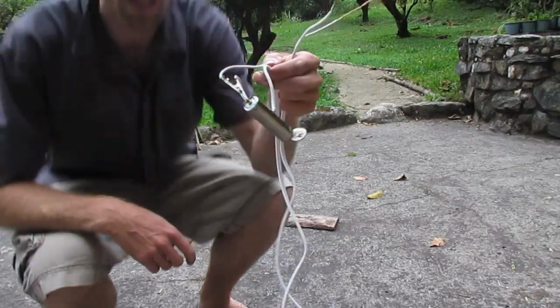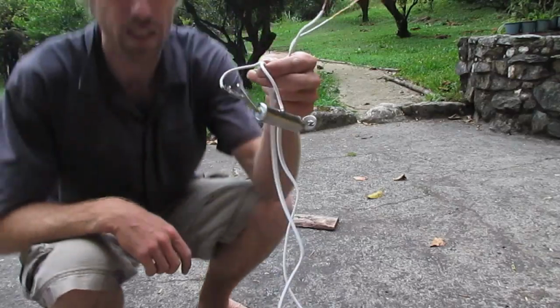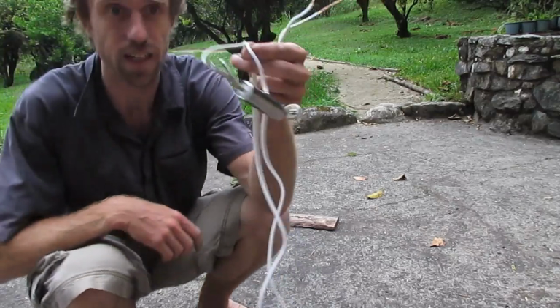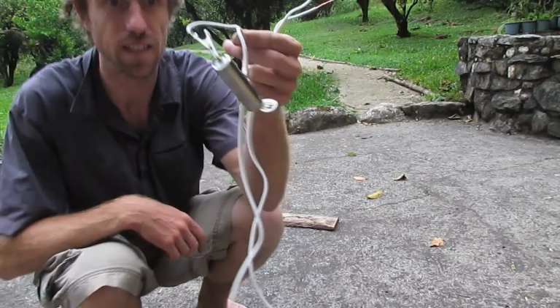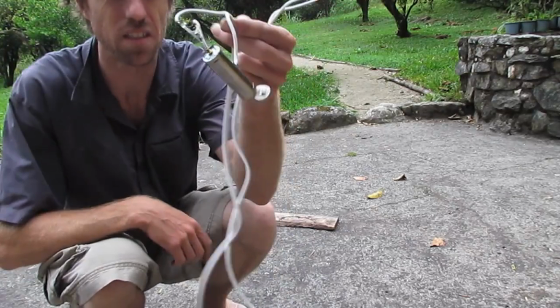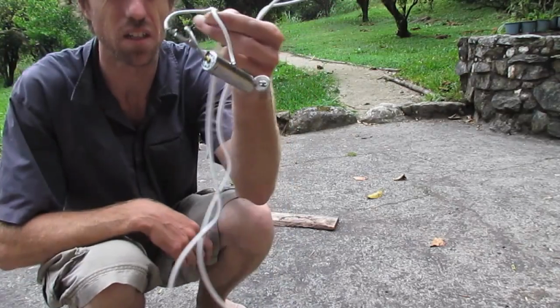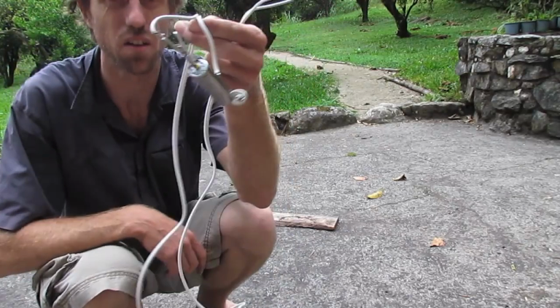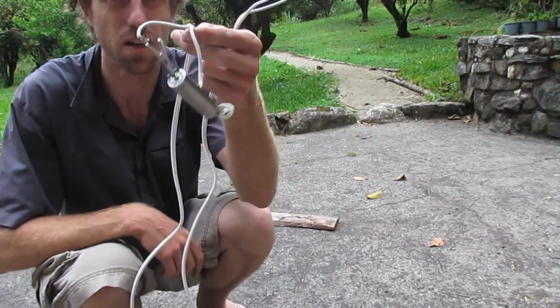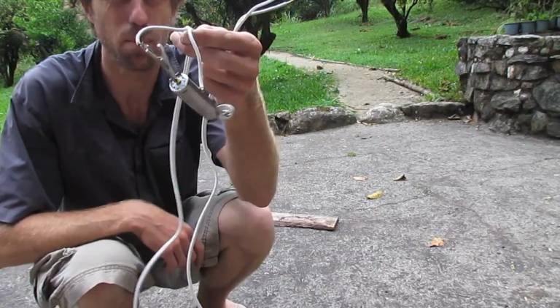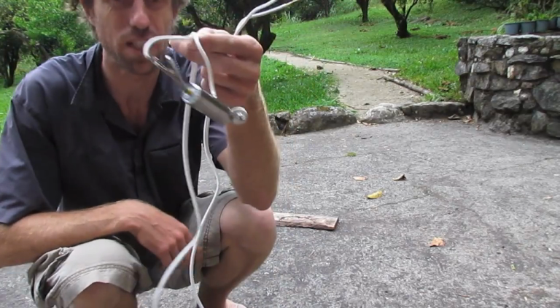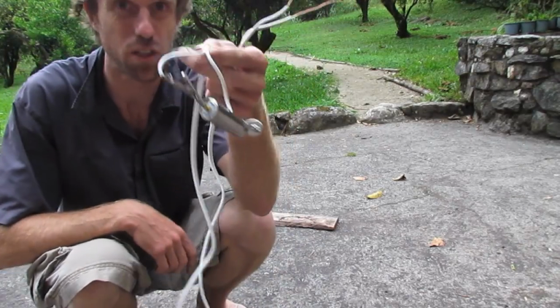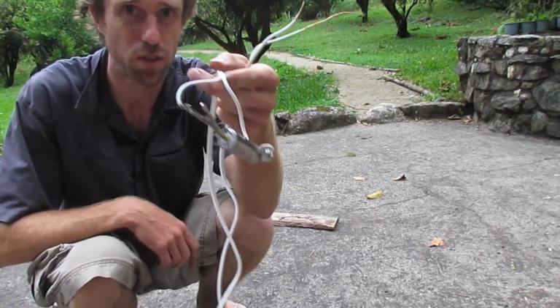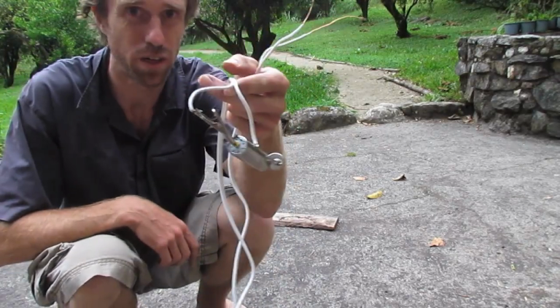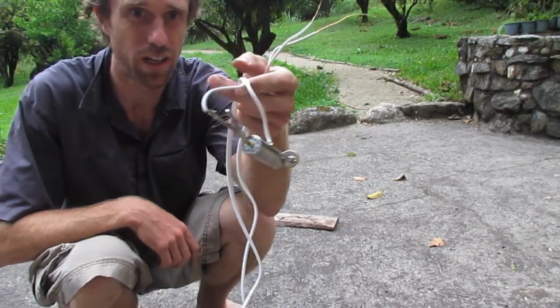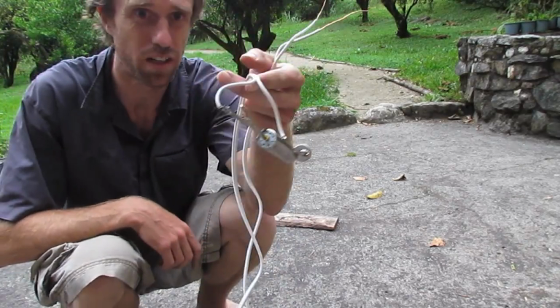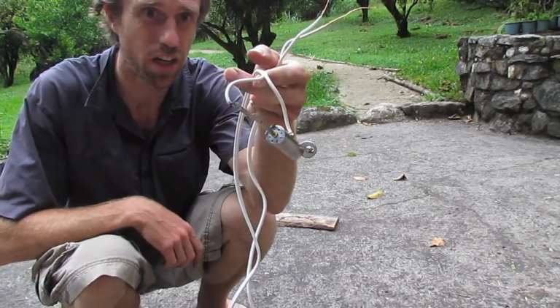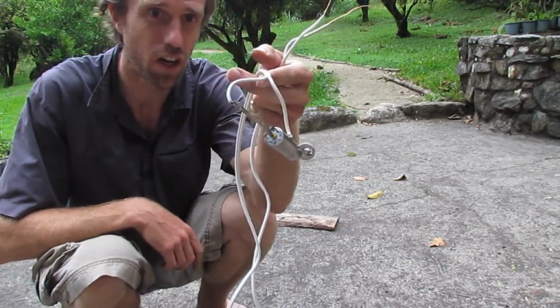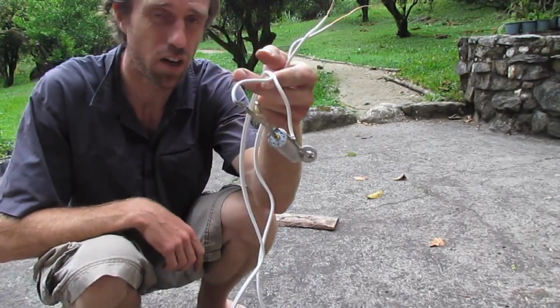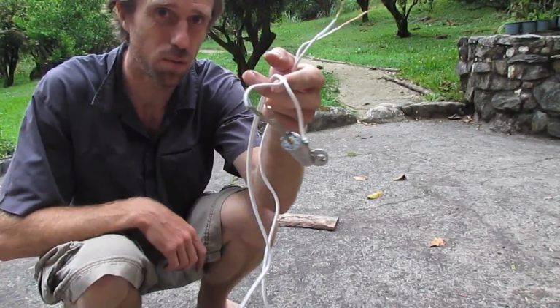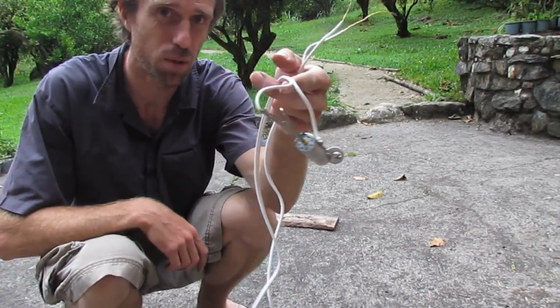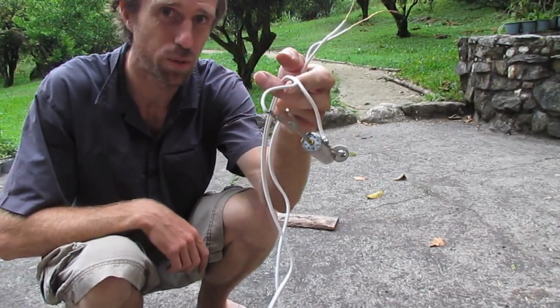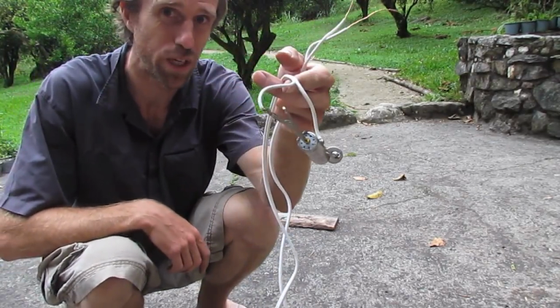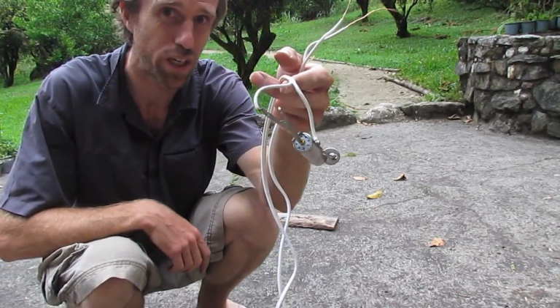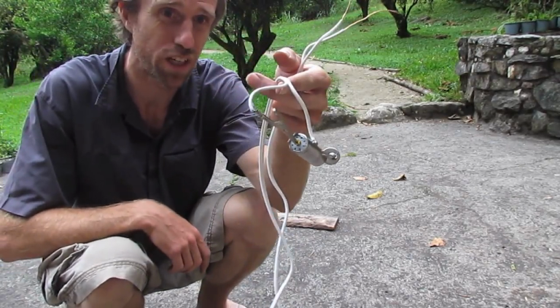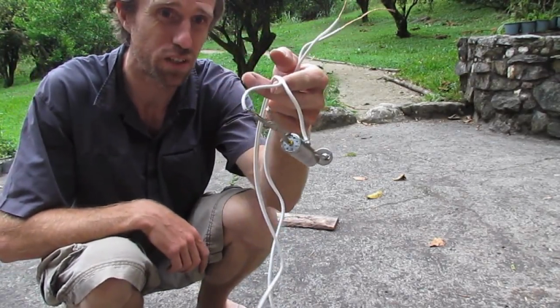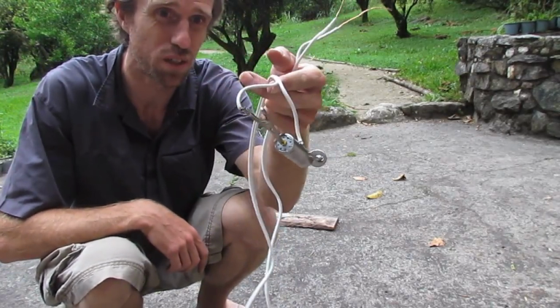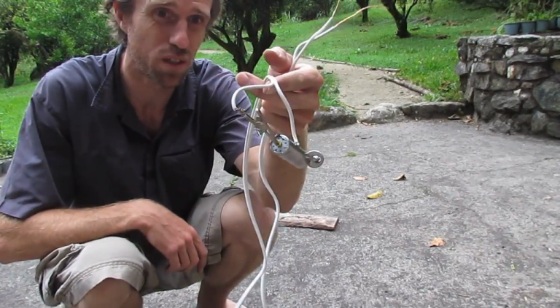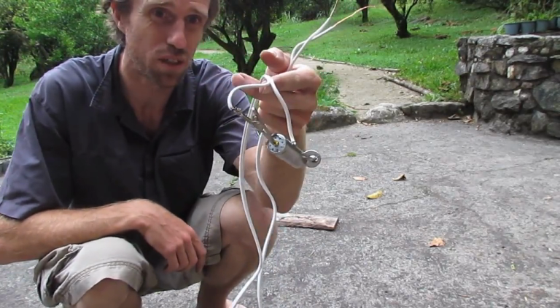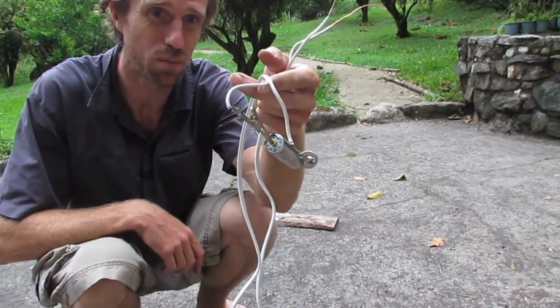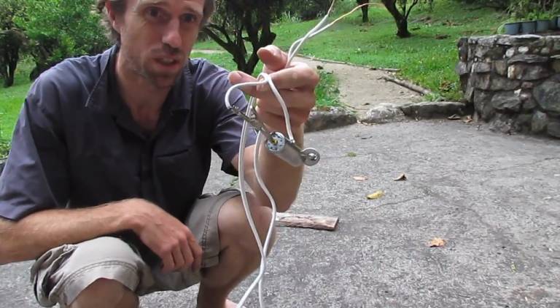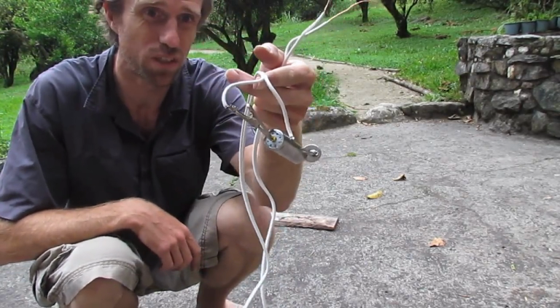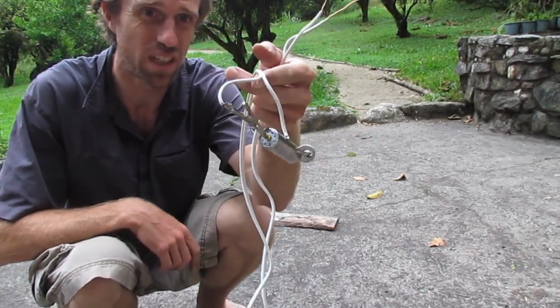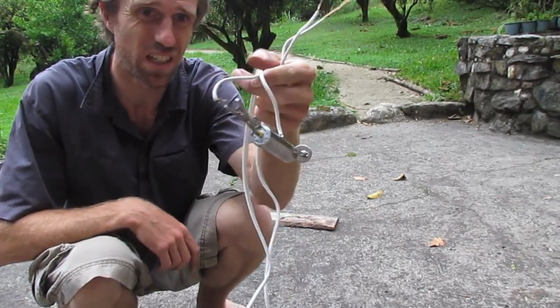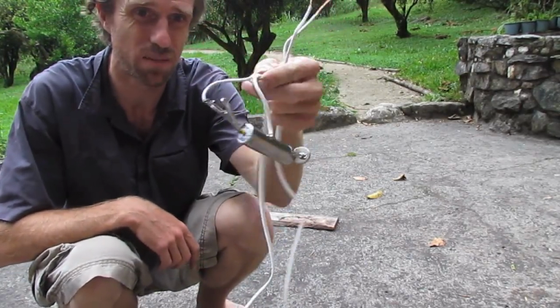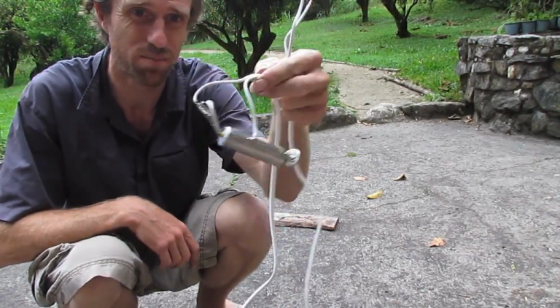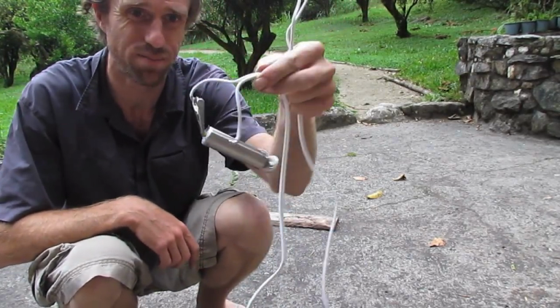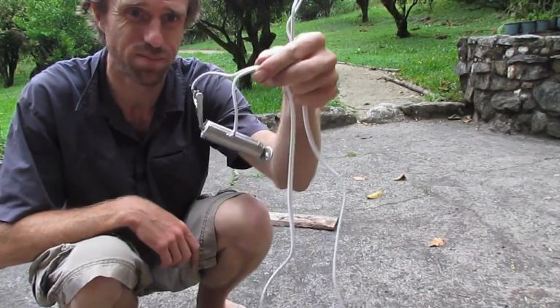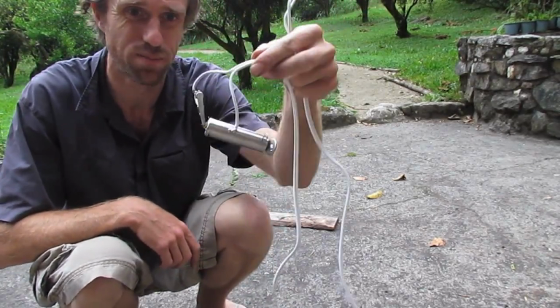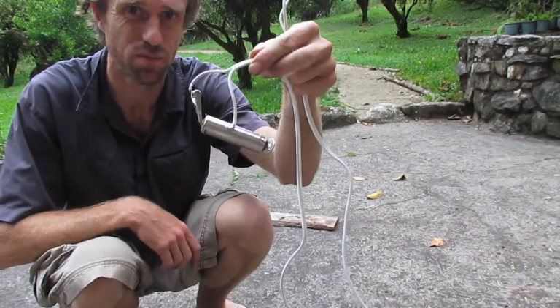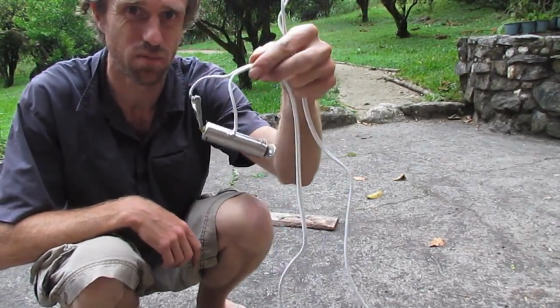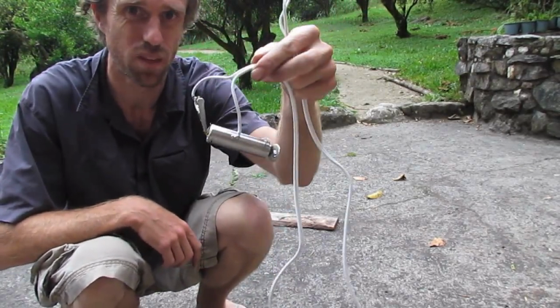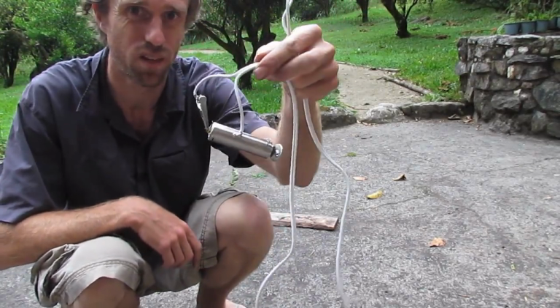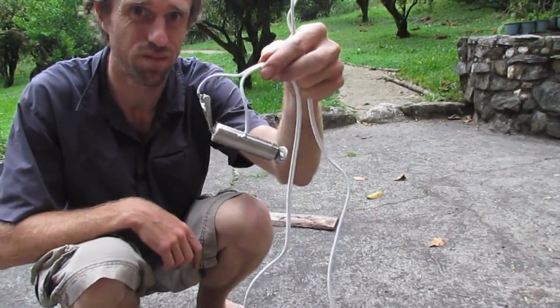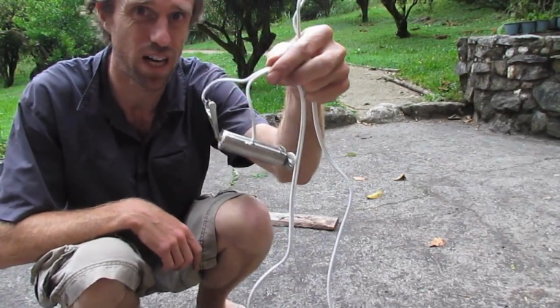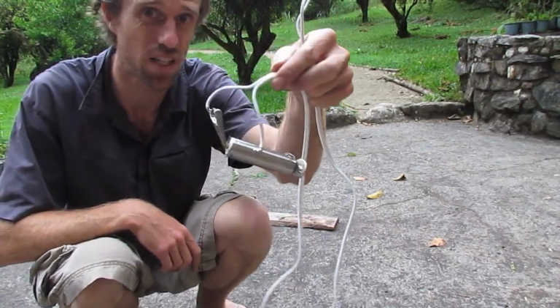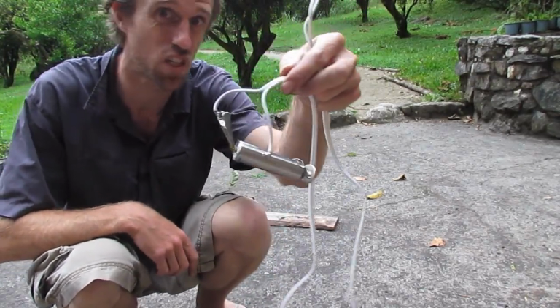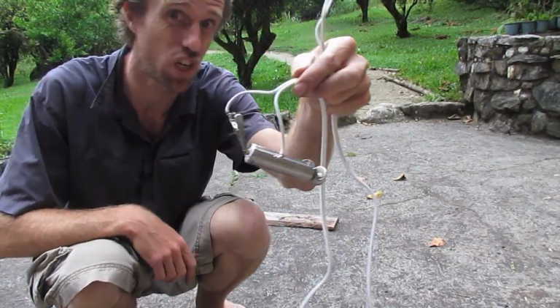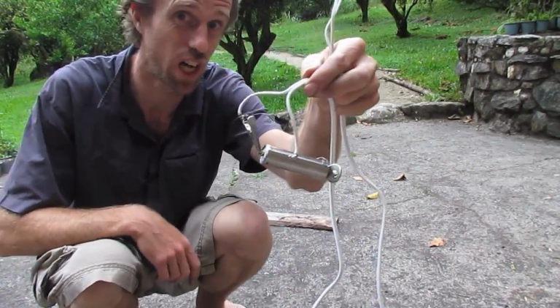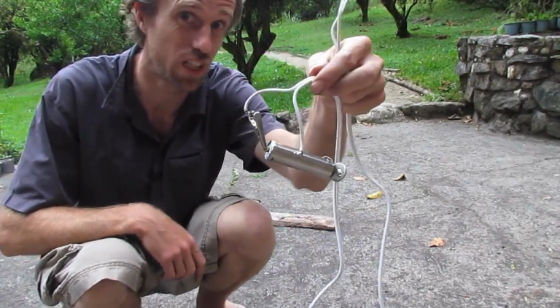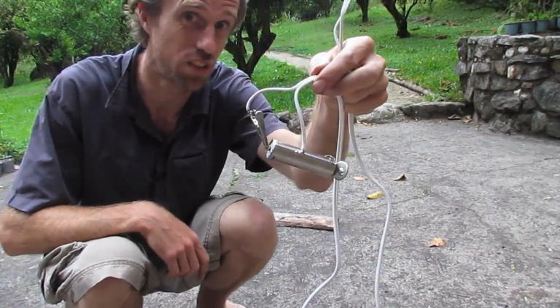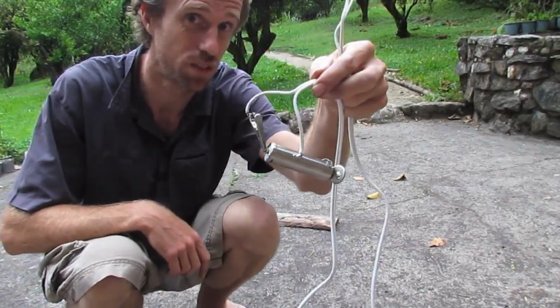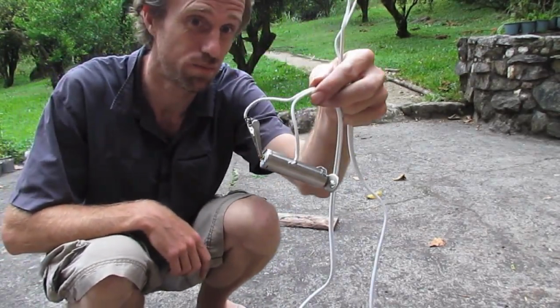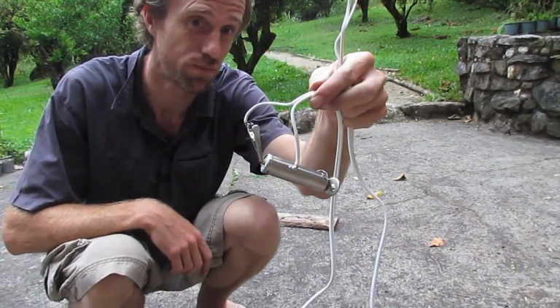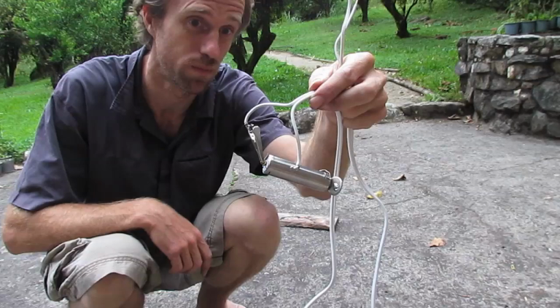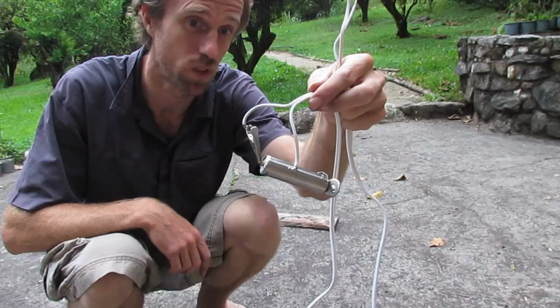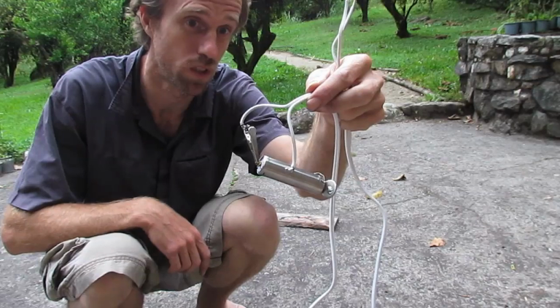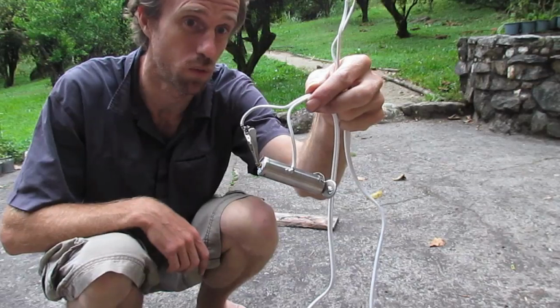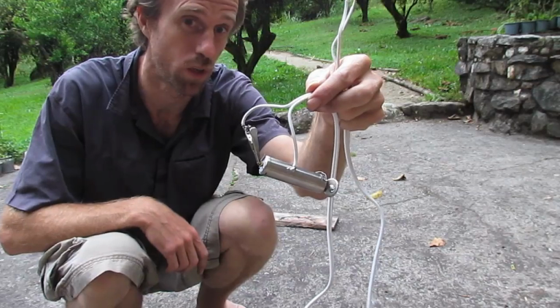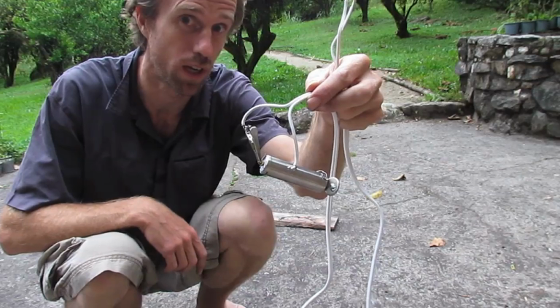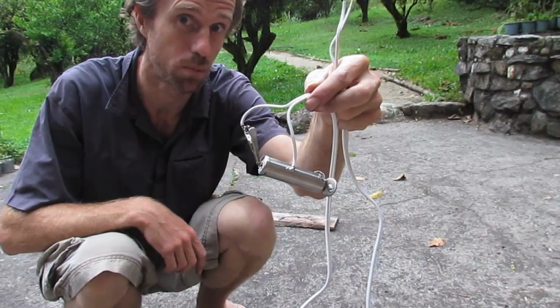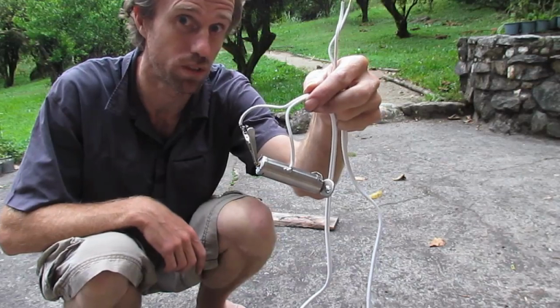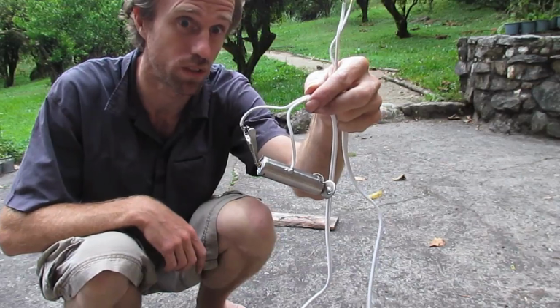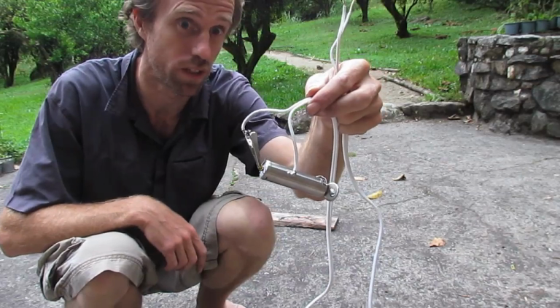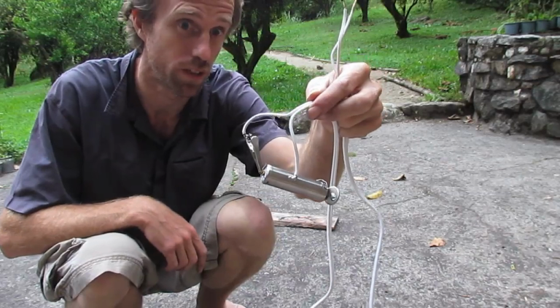Okay so I've got our battery ready to go and we're going to do a bit of a fast charge to see what happens there.